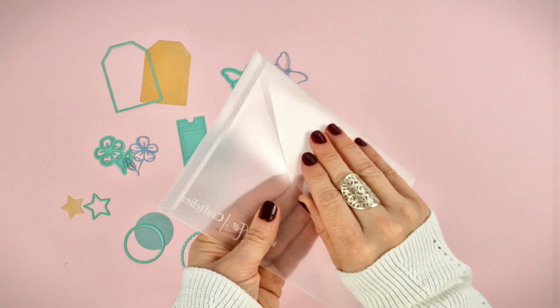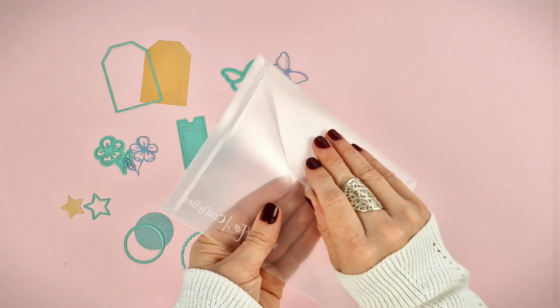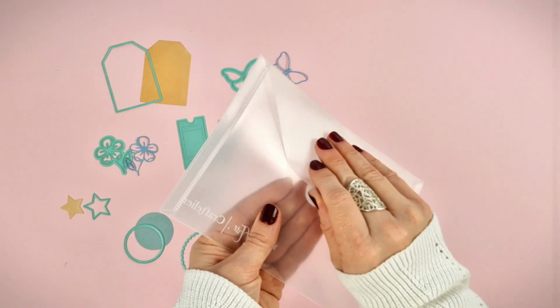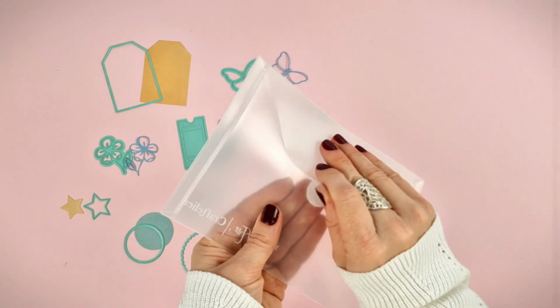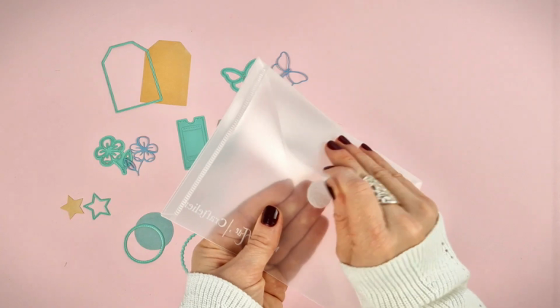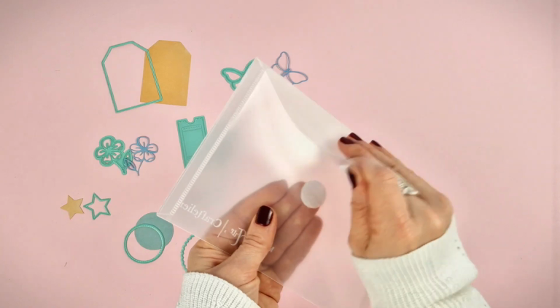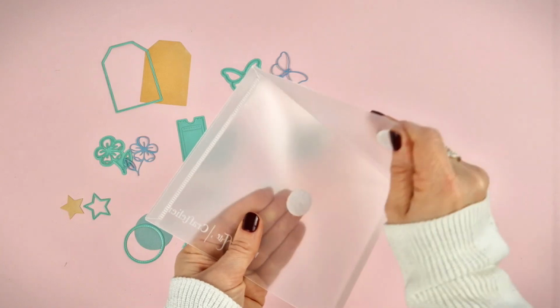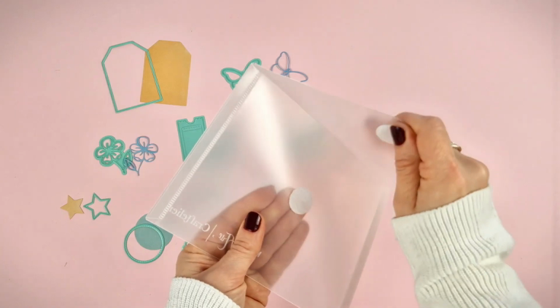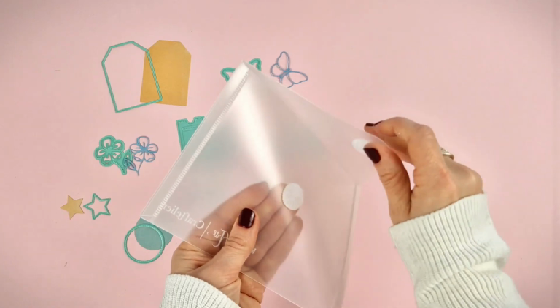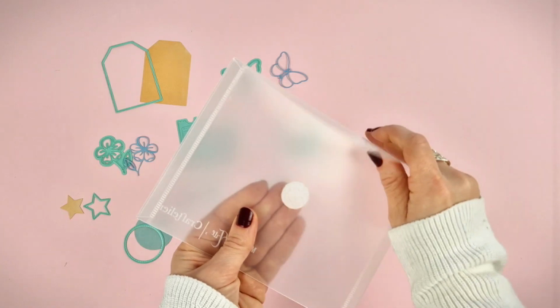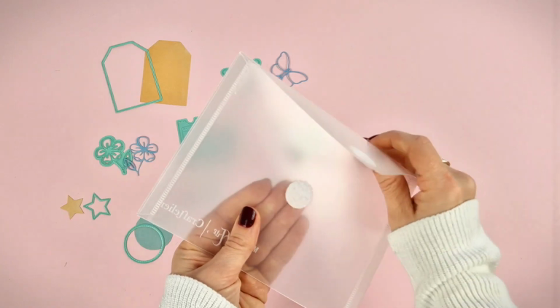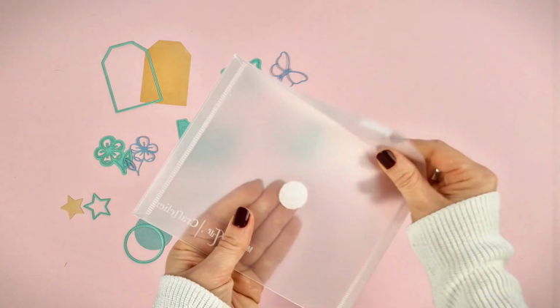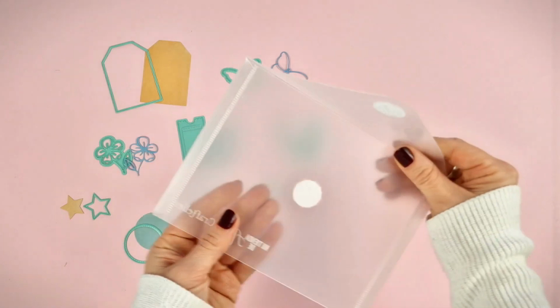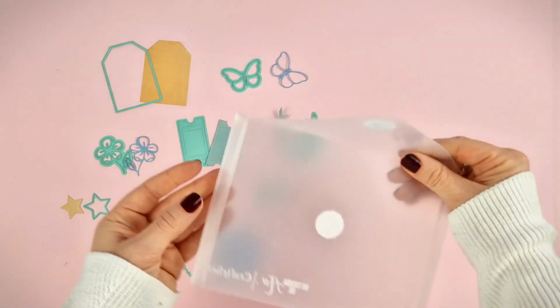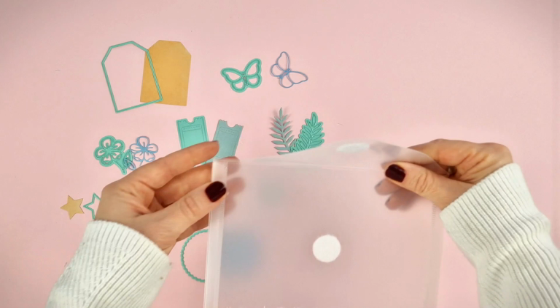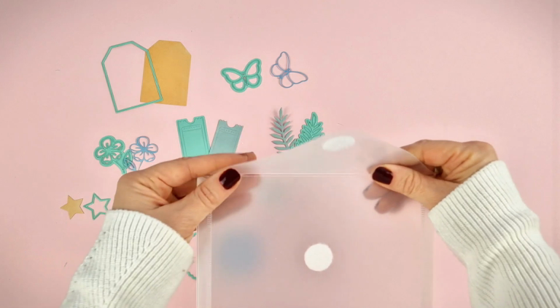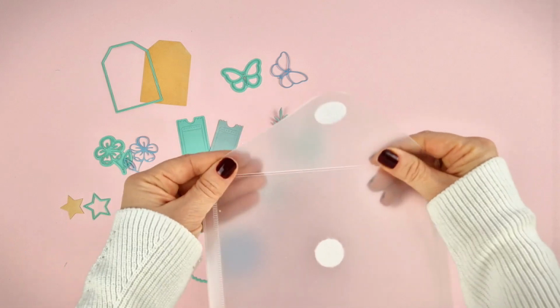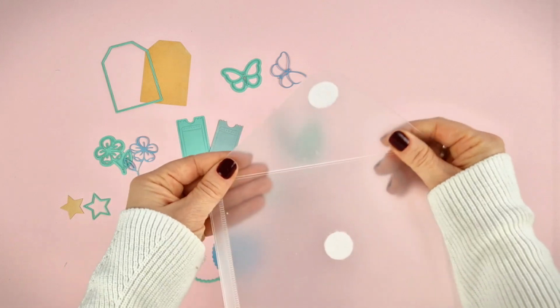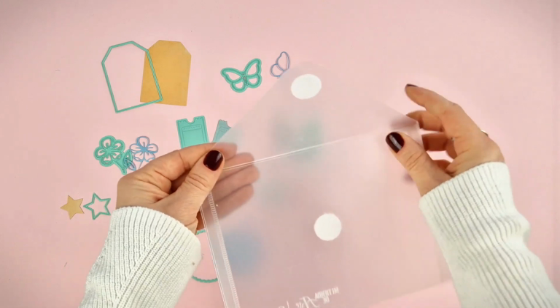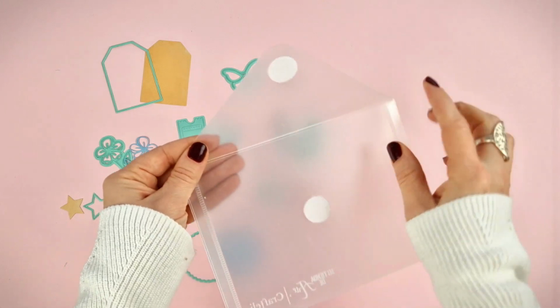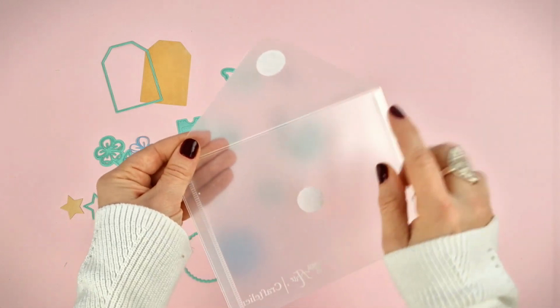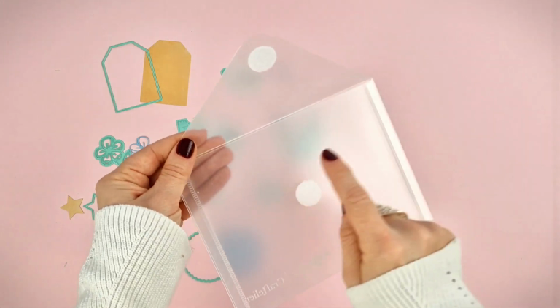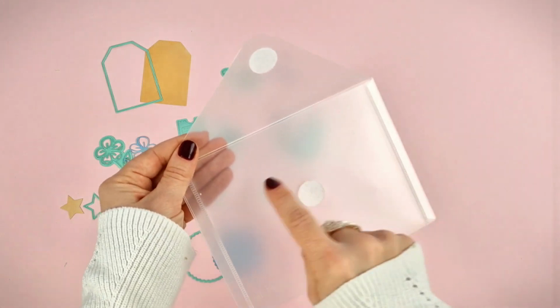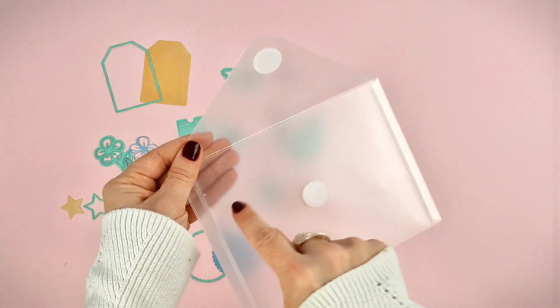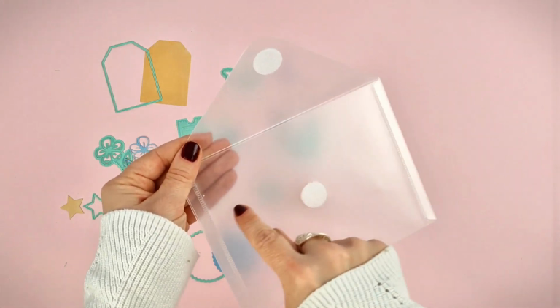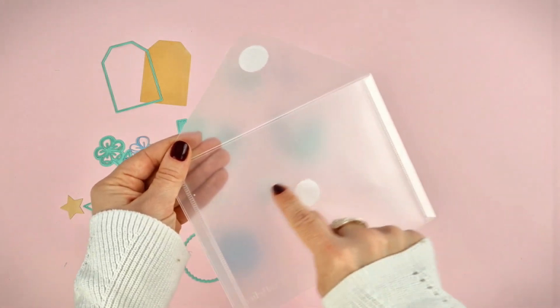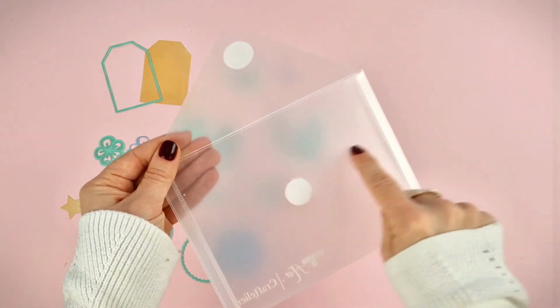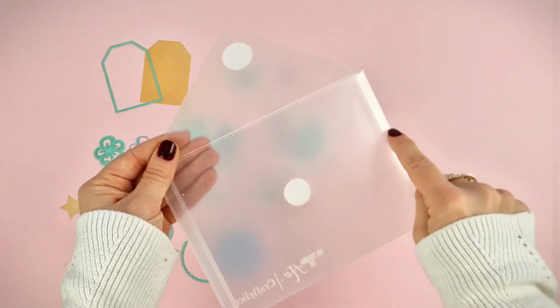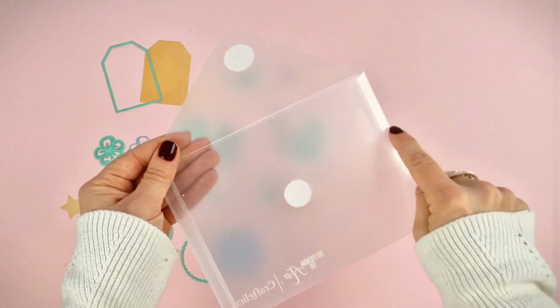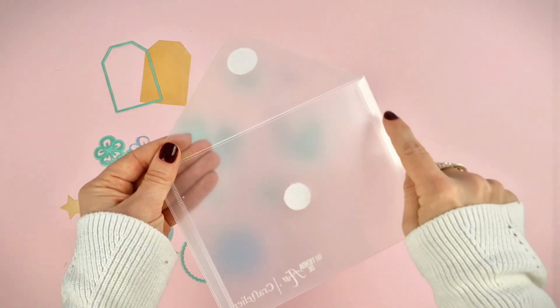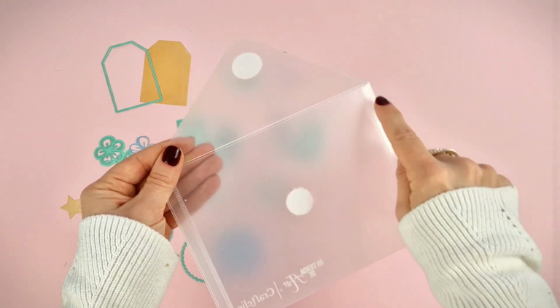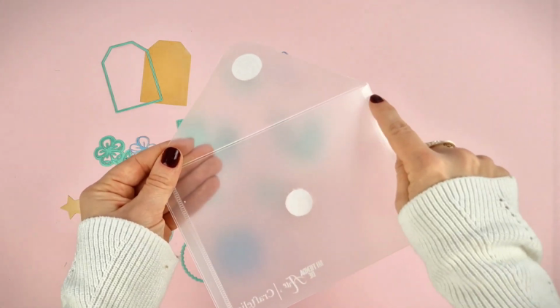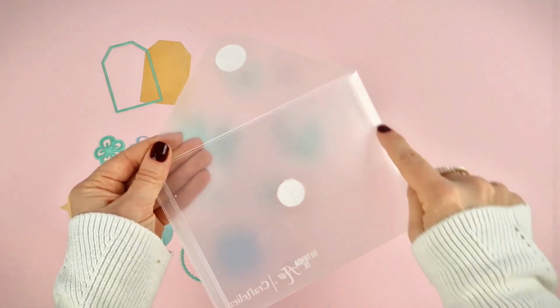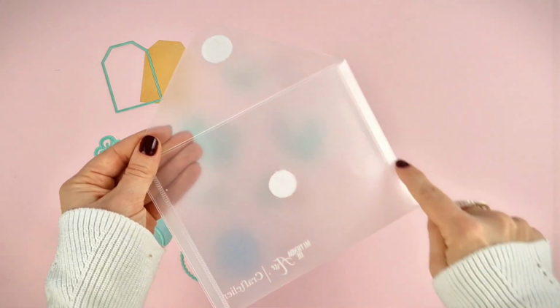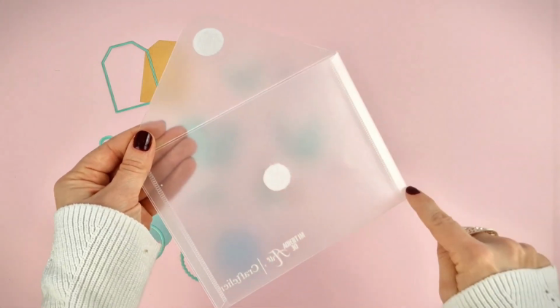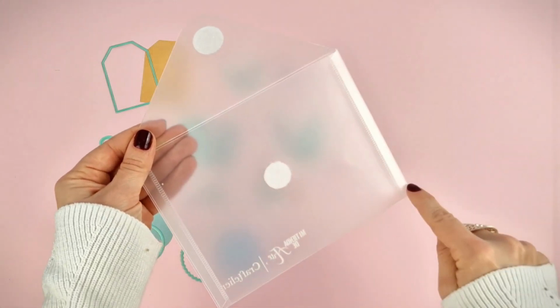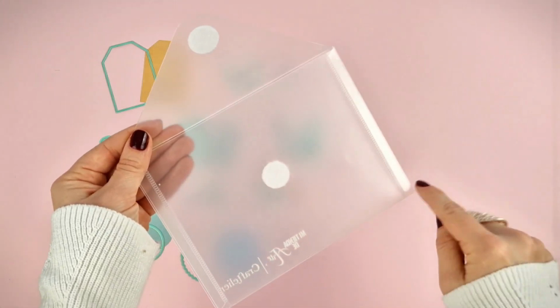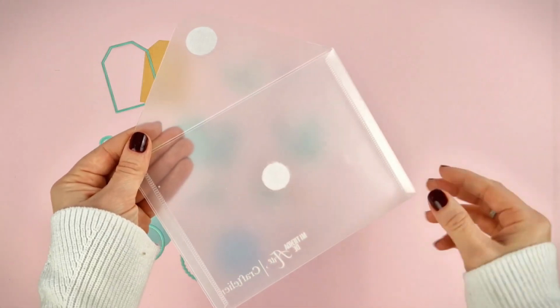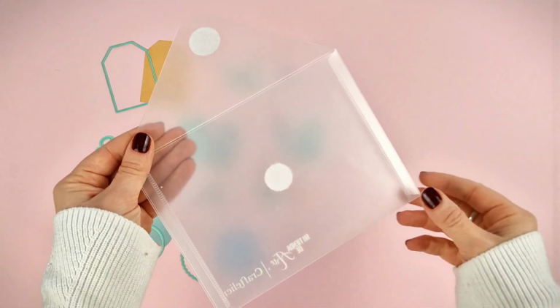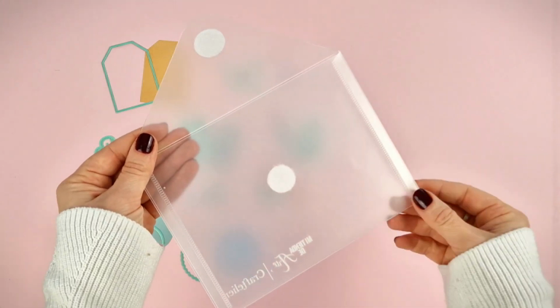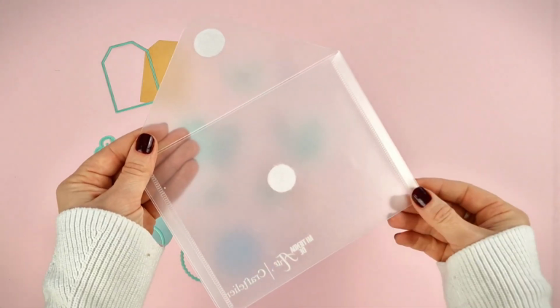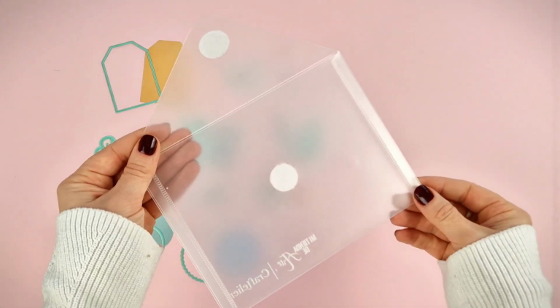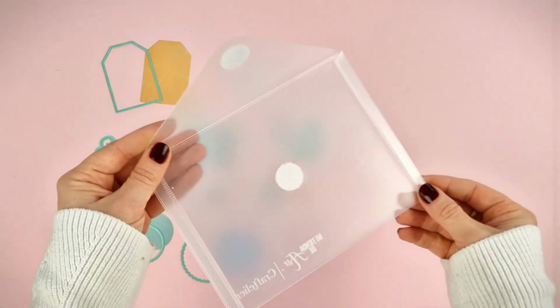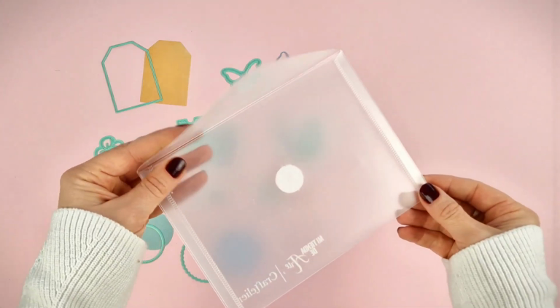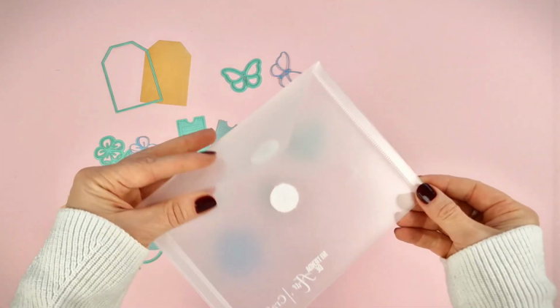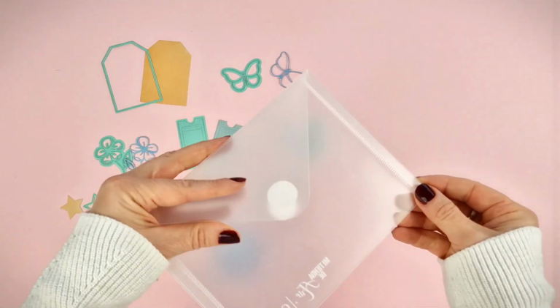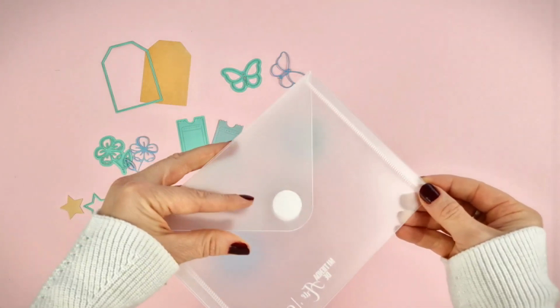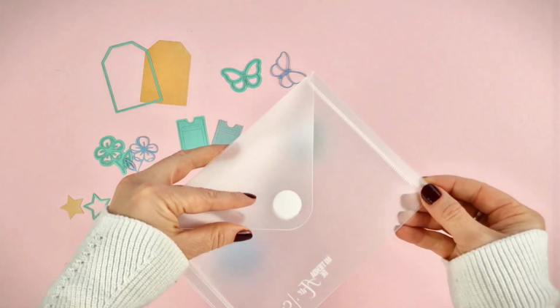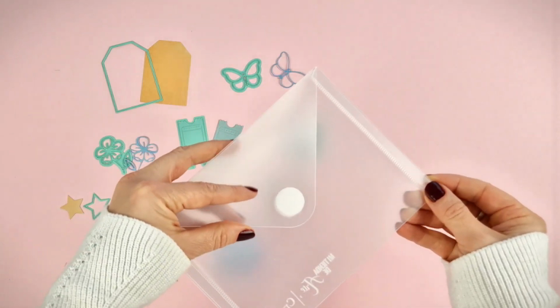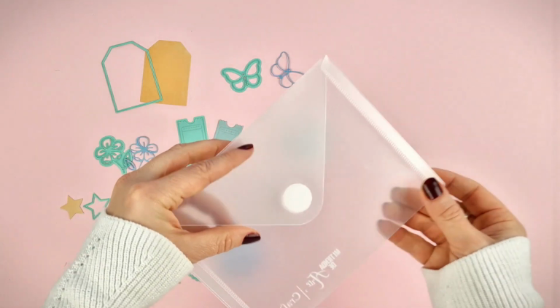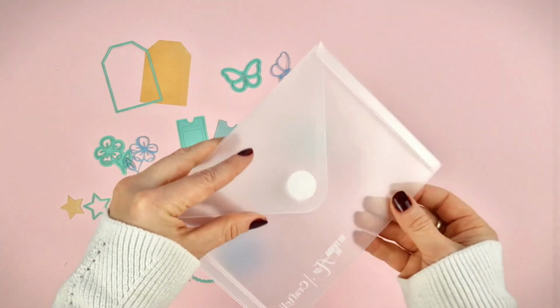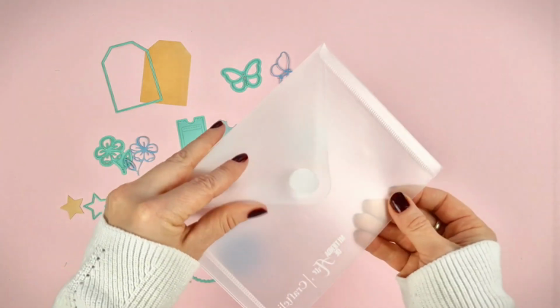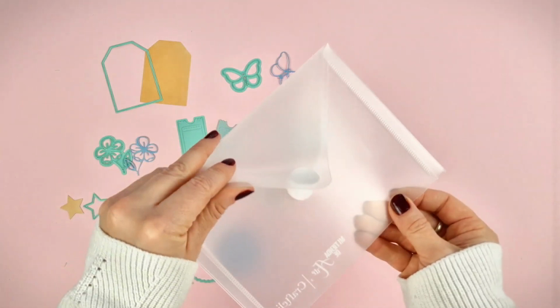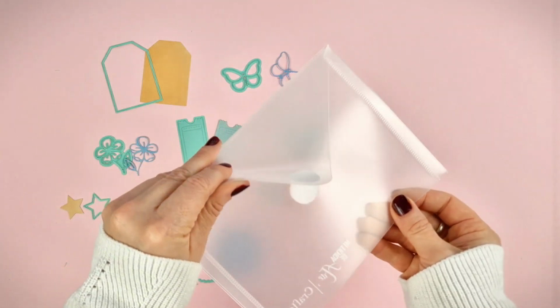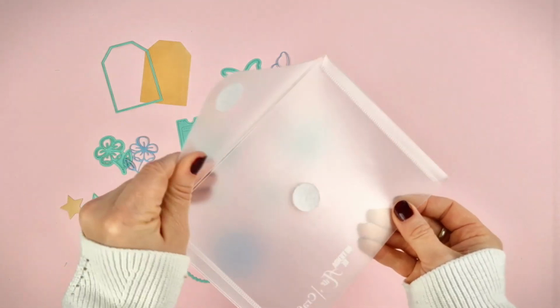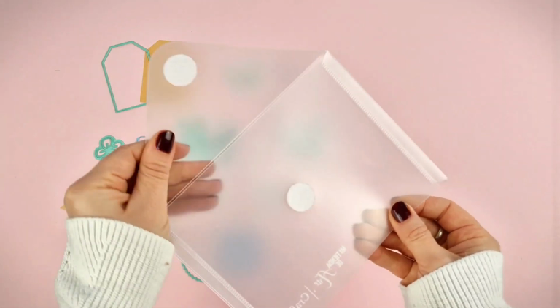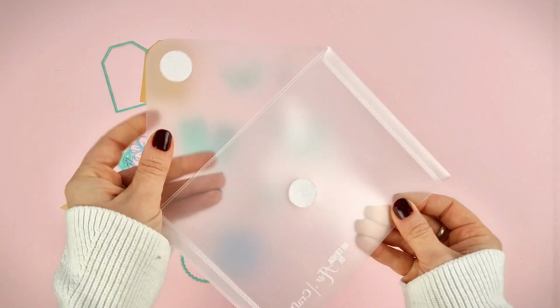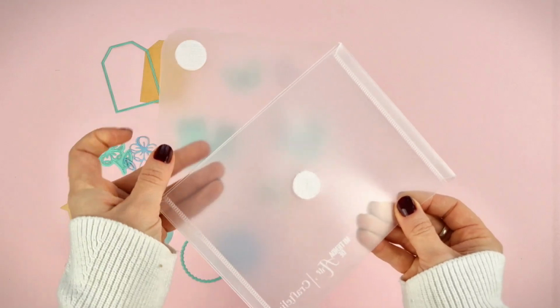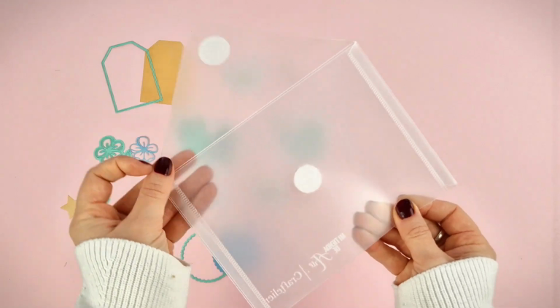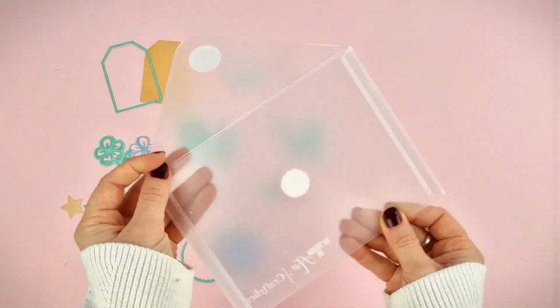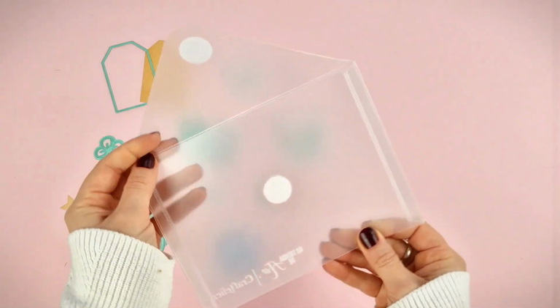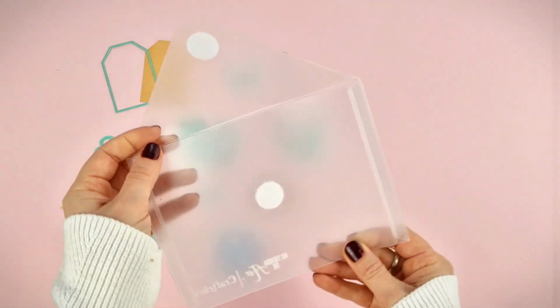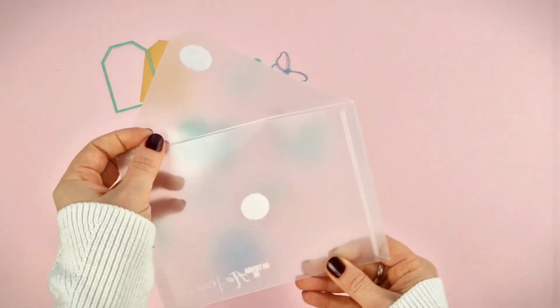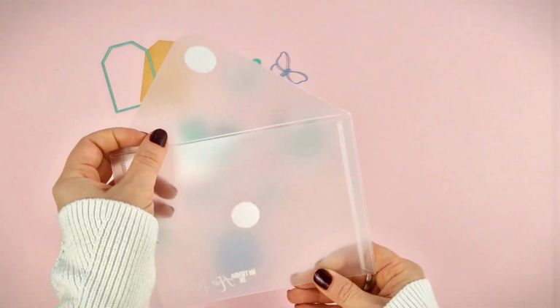The dies come in this transparent plastic envelope with belt closure, perfect to keep them always stored and not lose any of them.